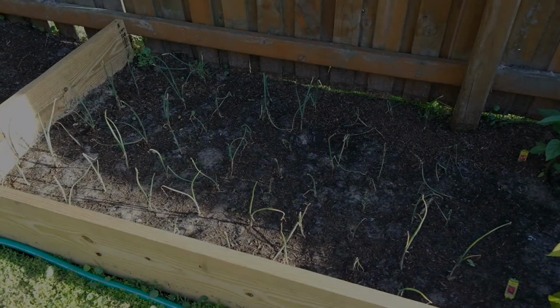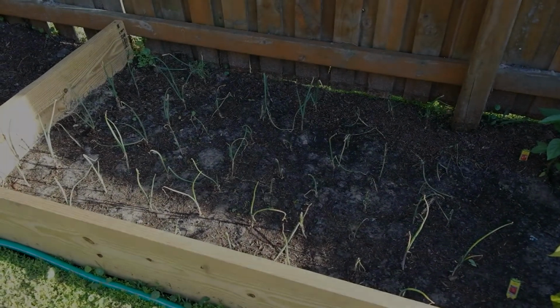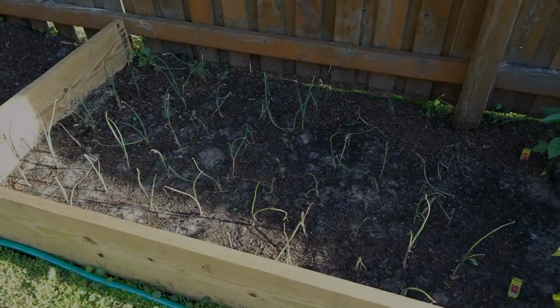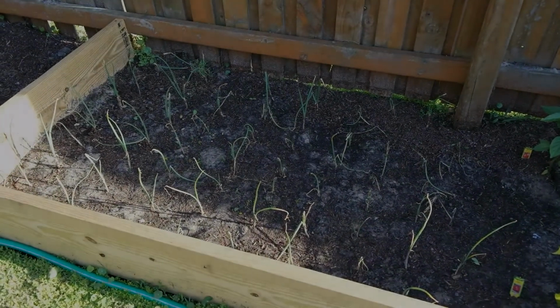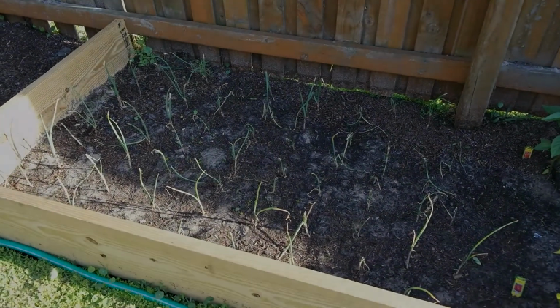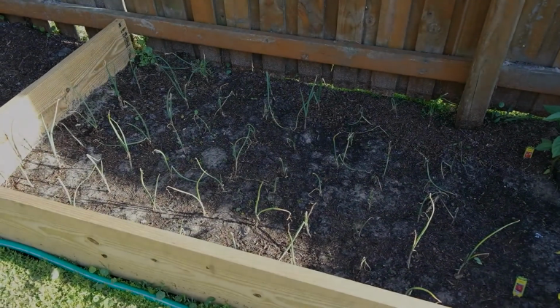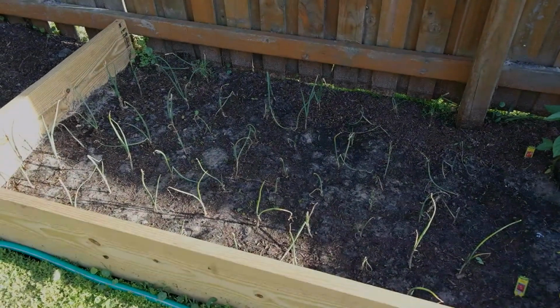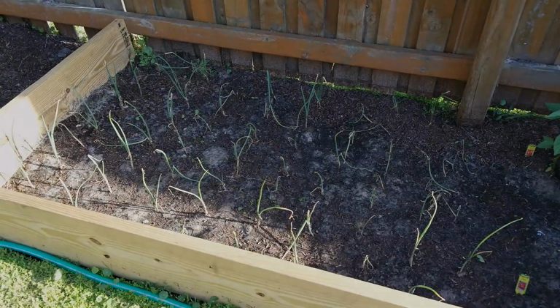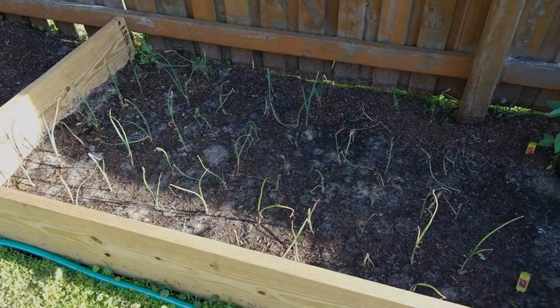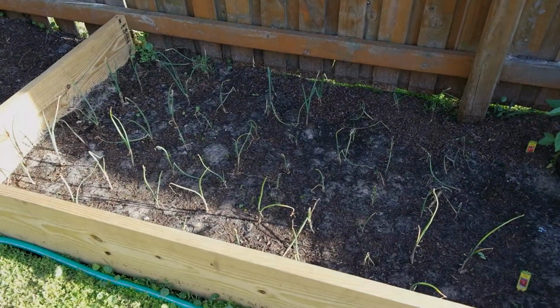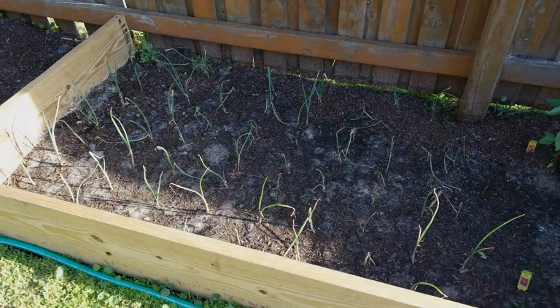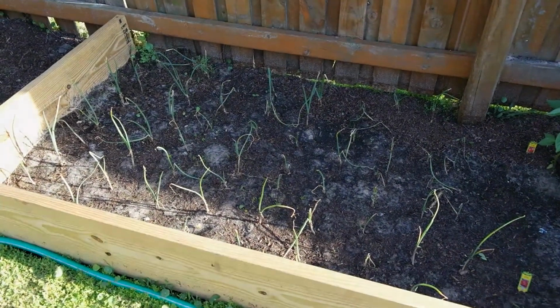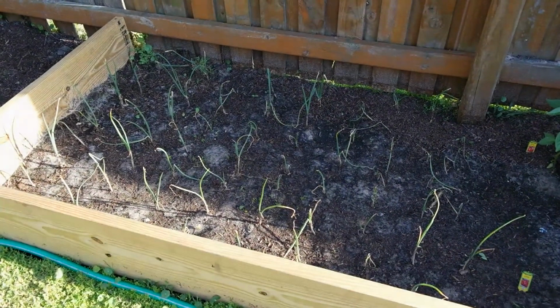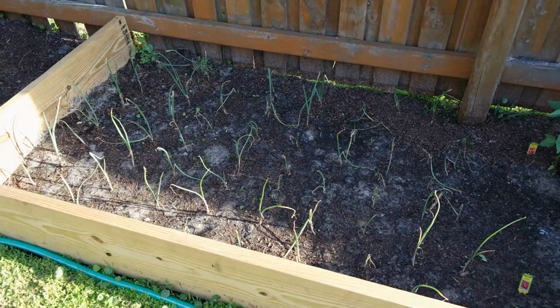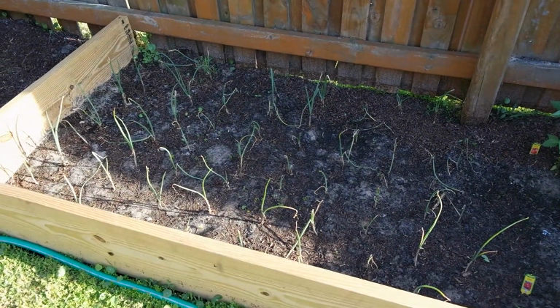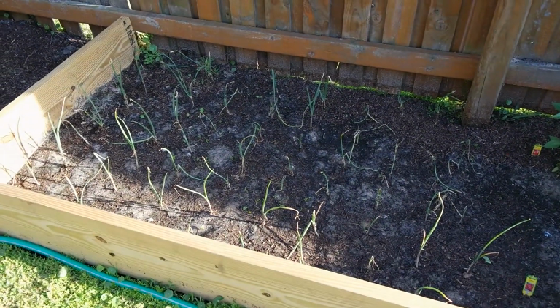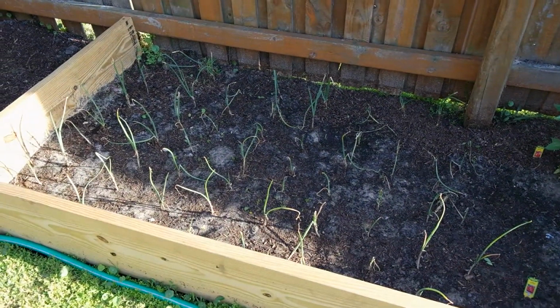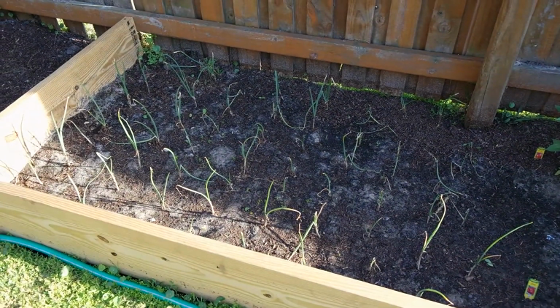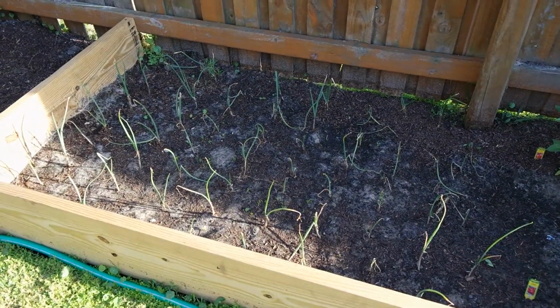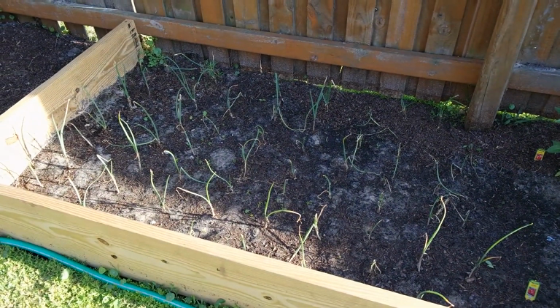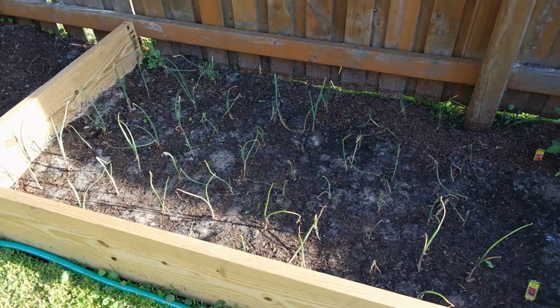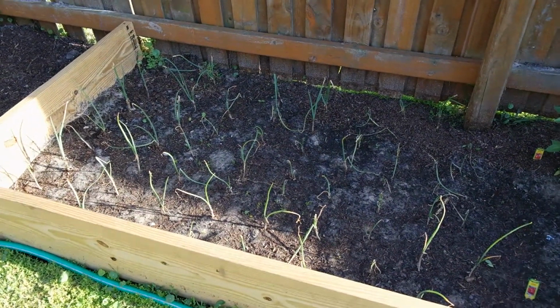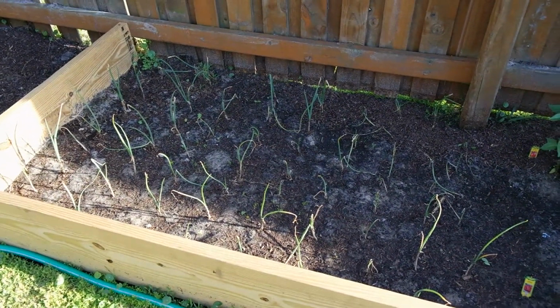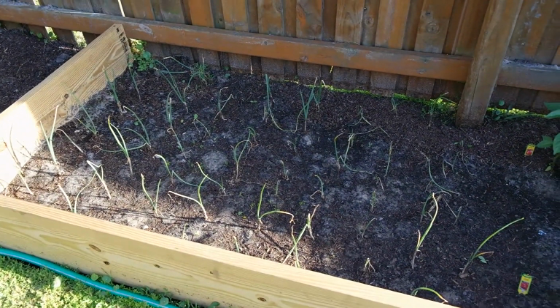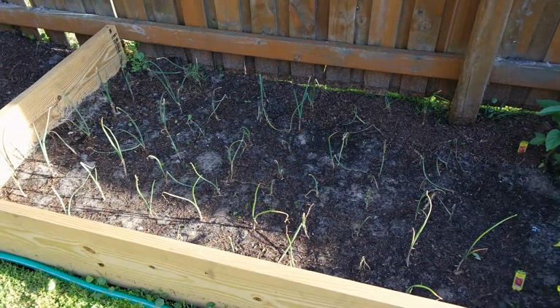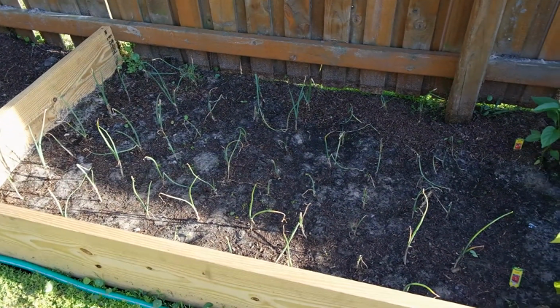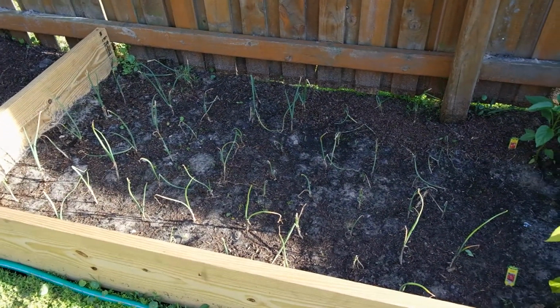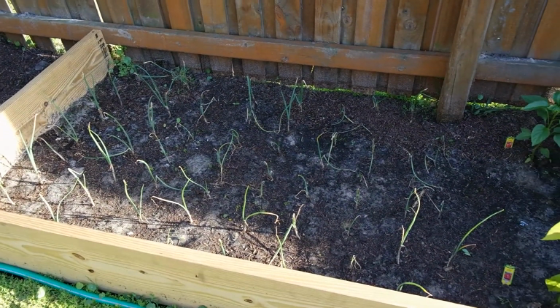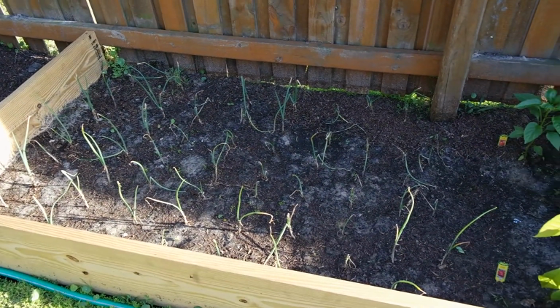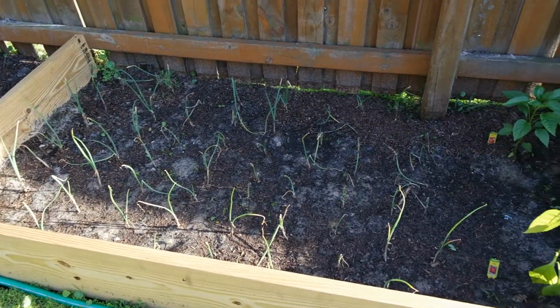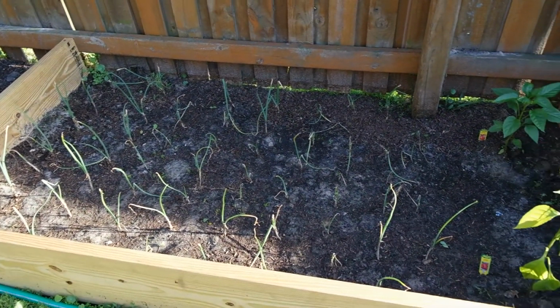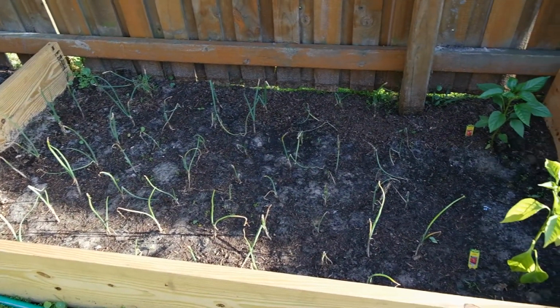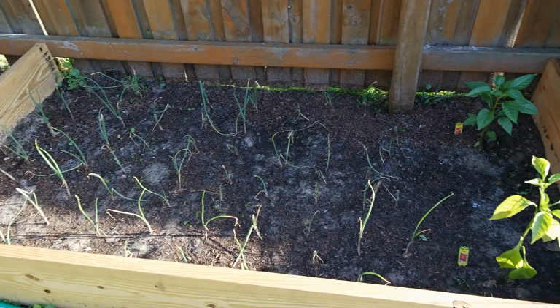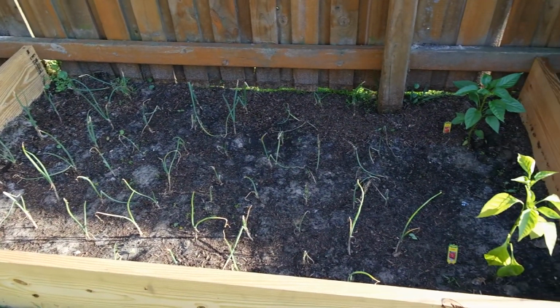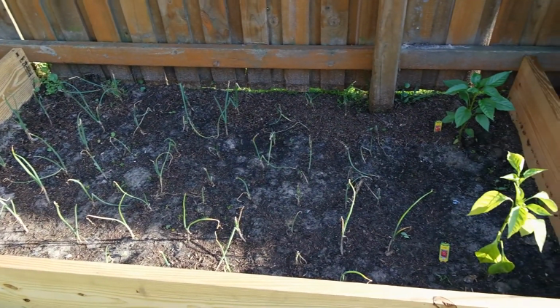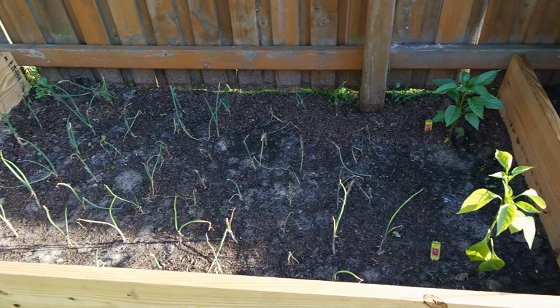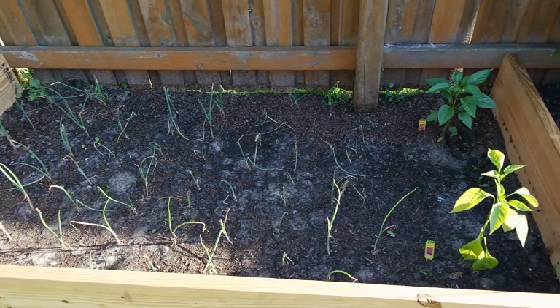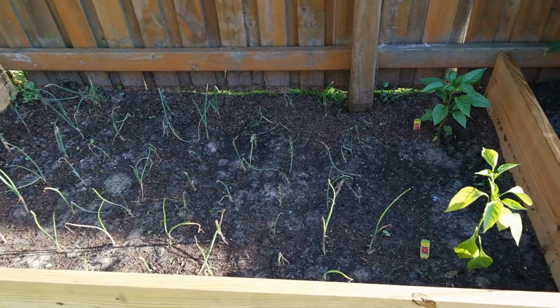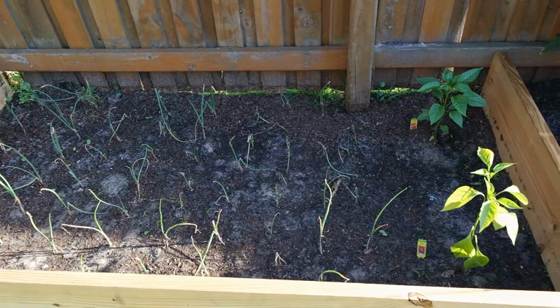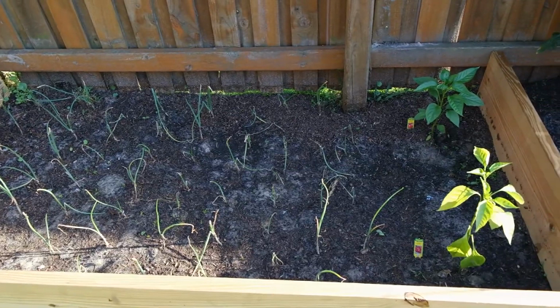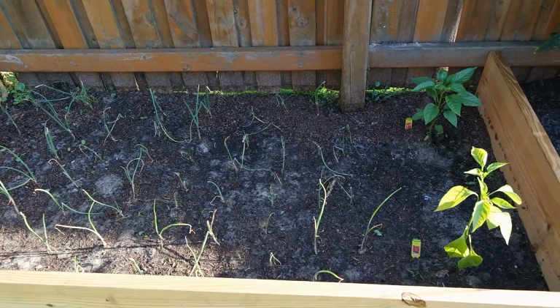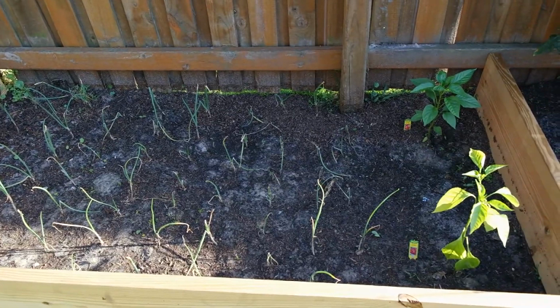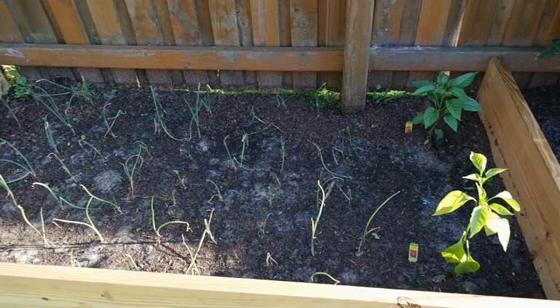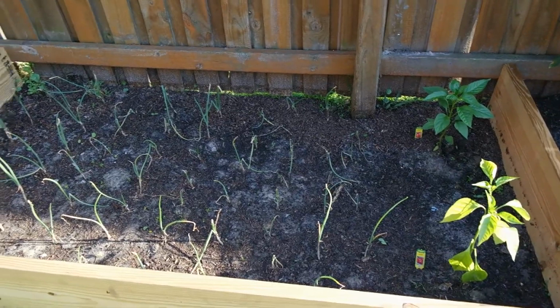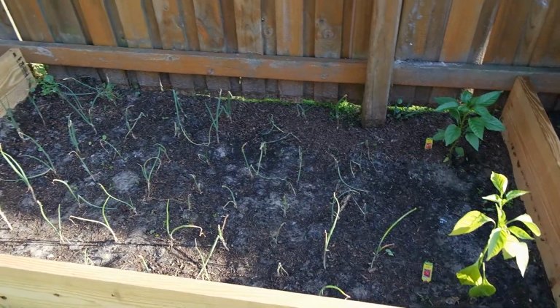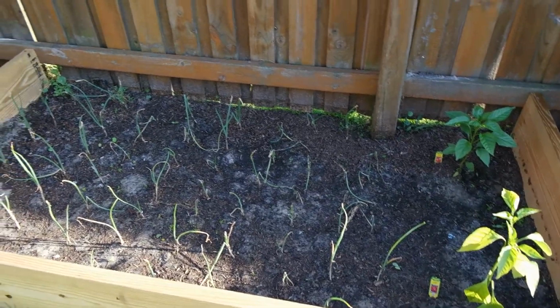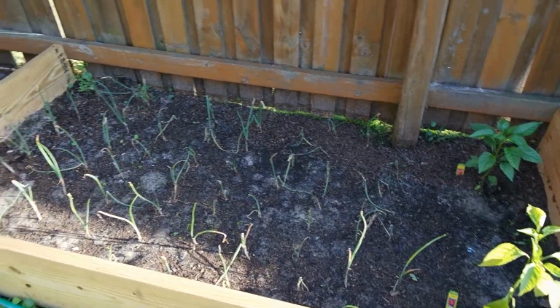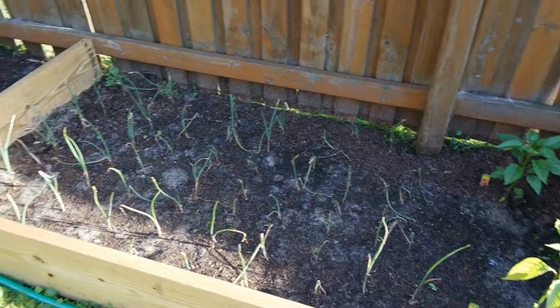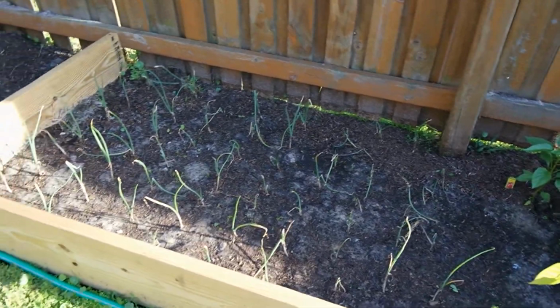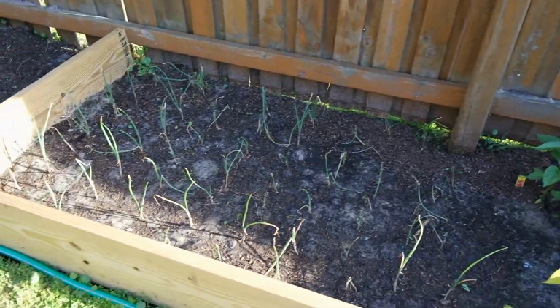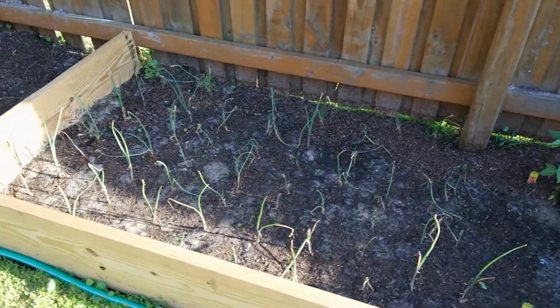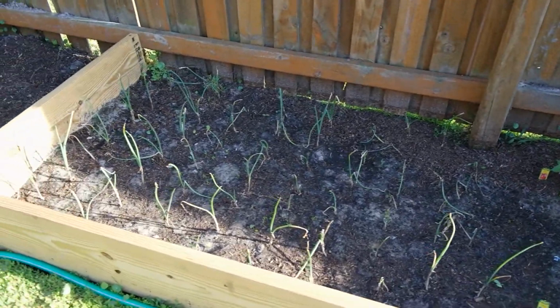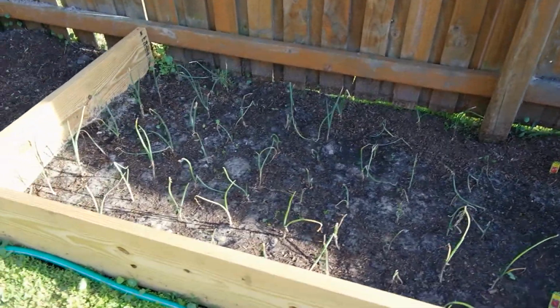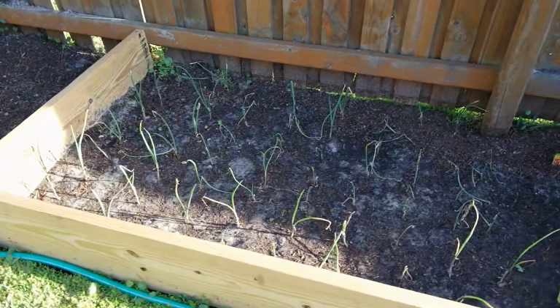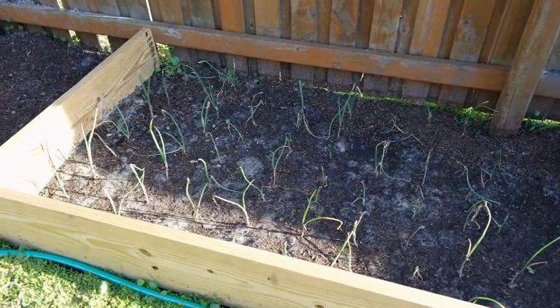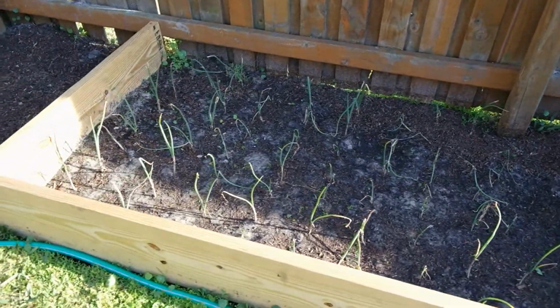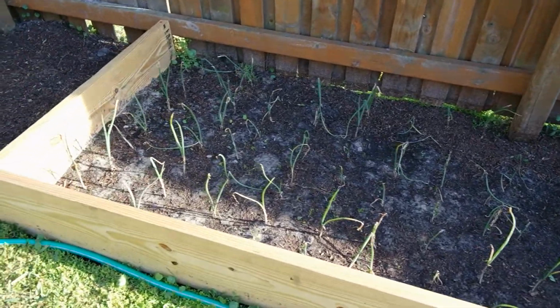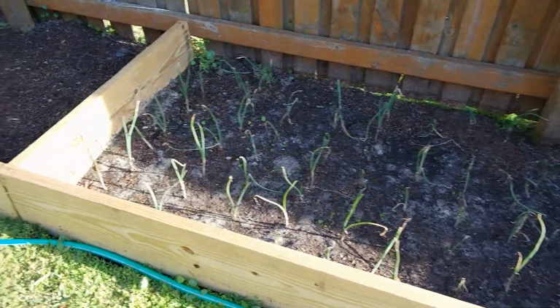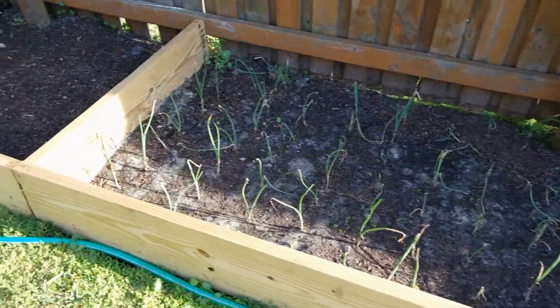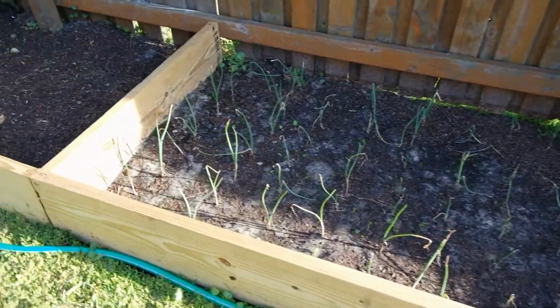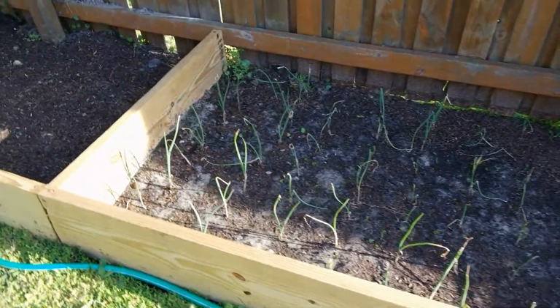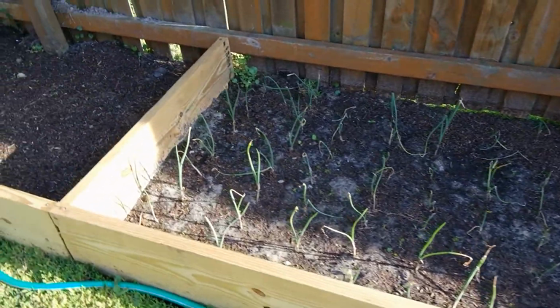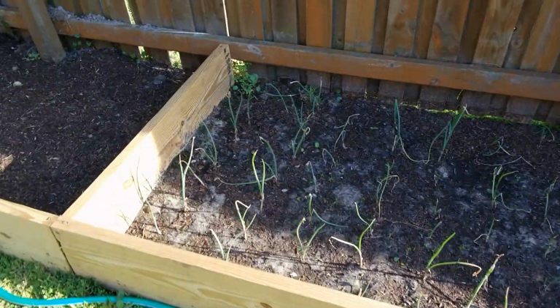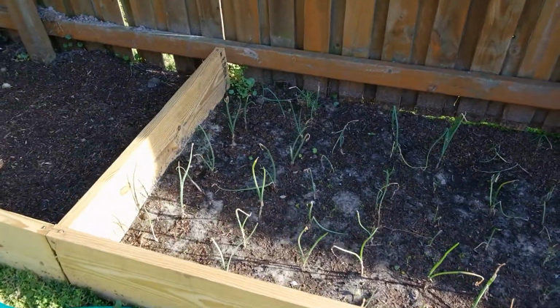This is Garden Adventures coming to you live. As you can see, here are the peppers and the onions. This is April 10th. This is an update.